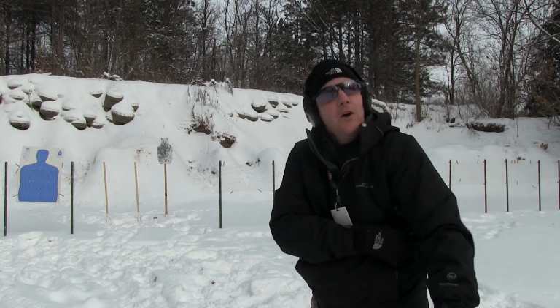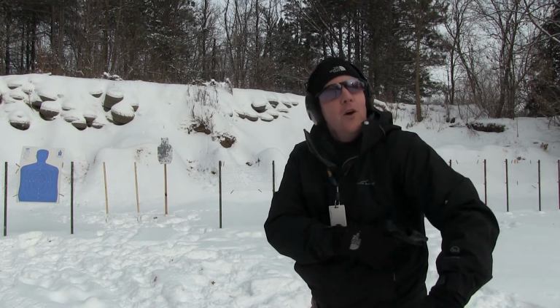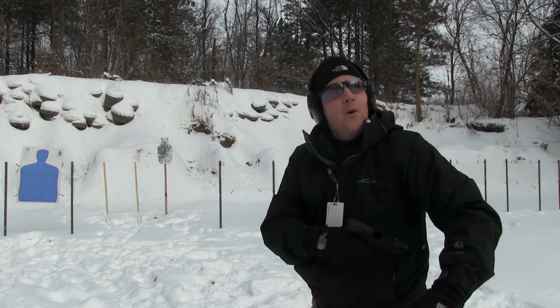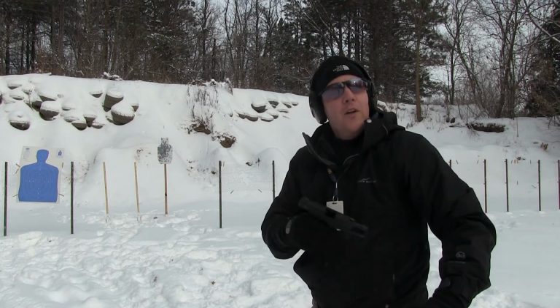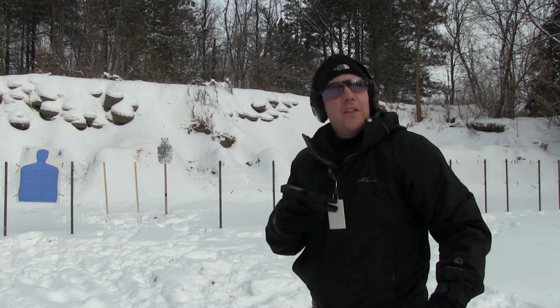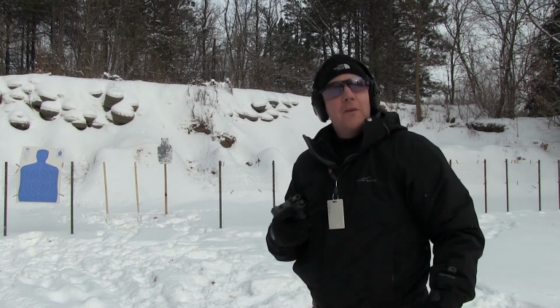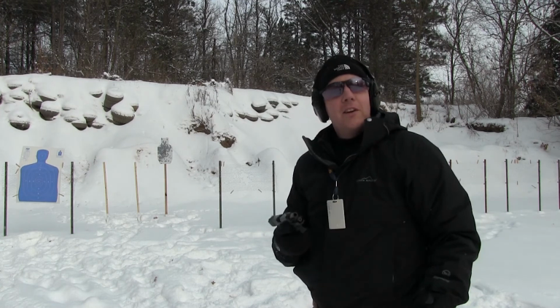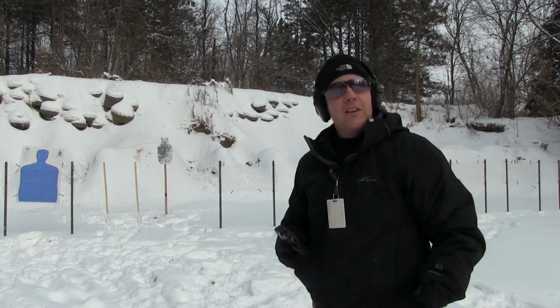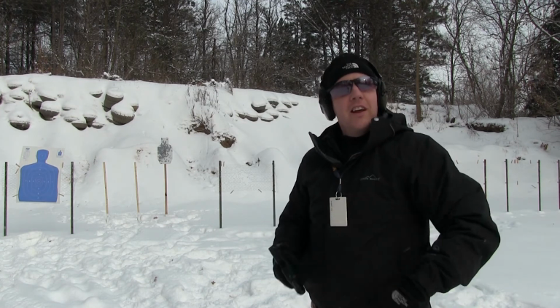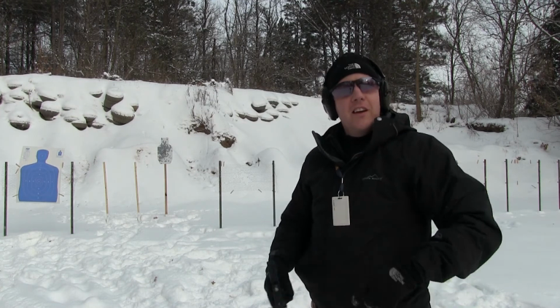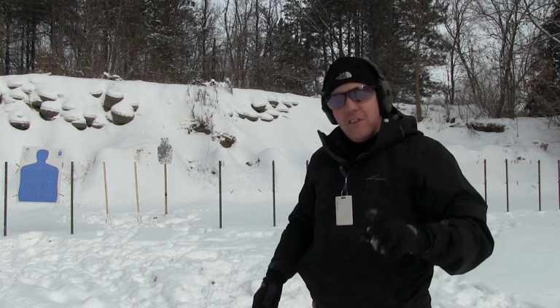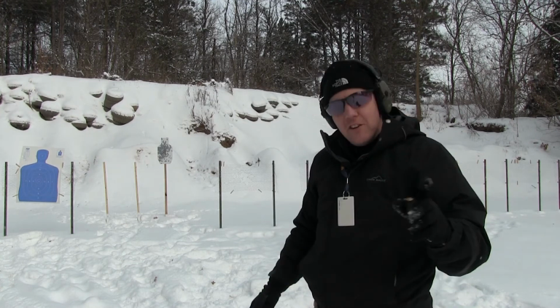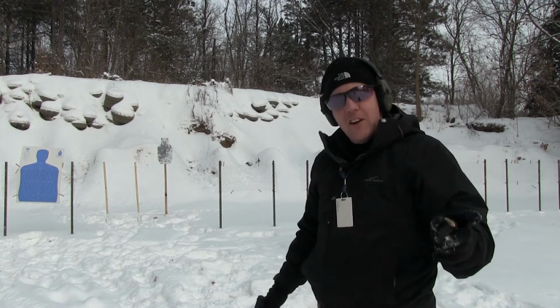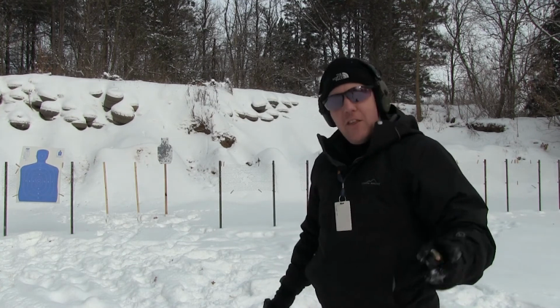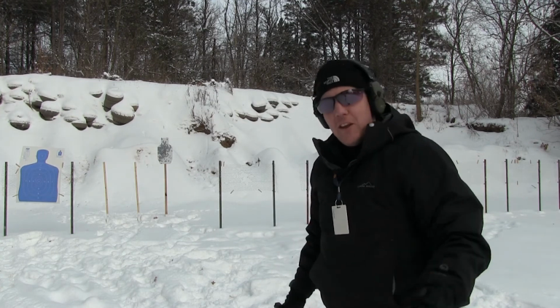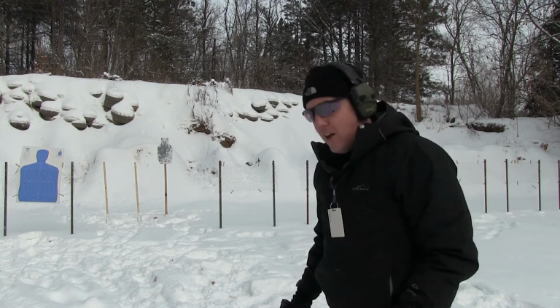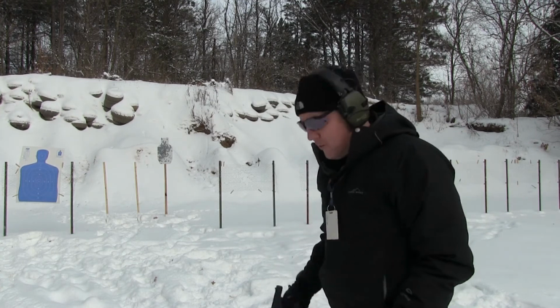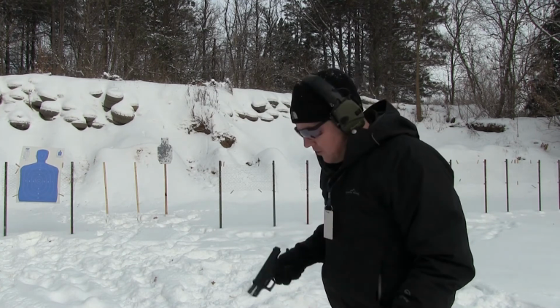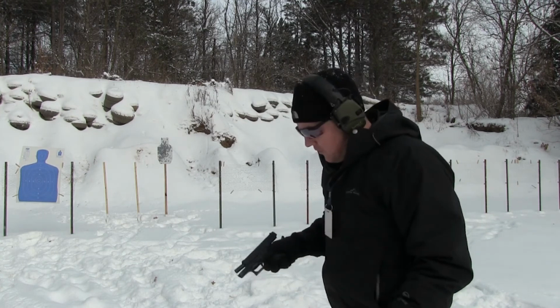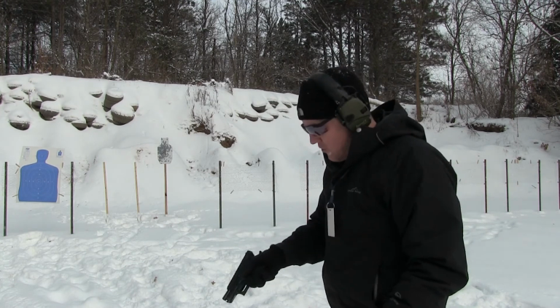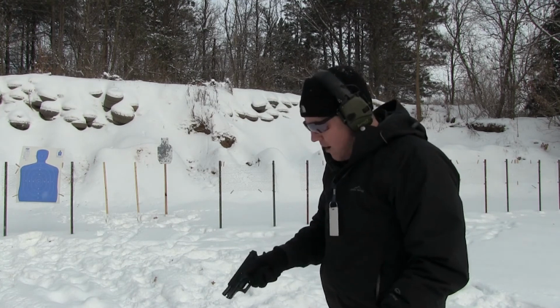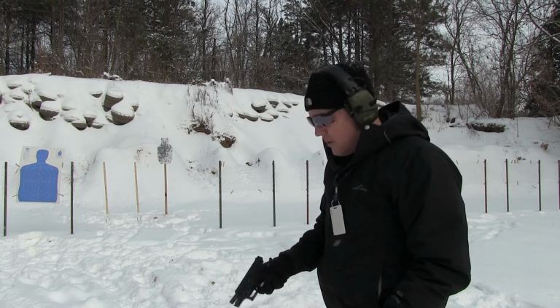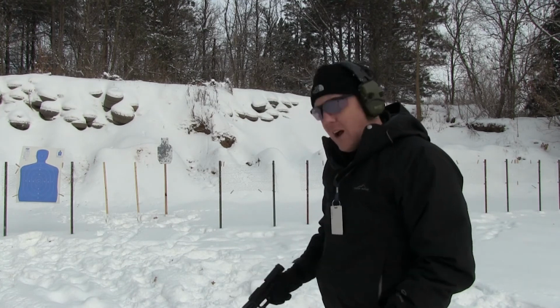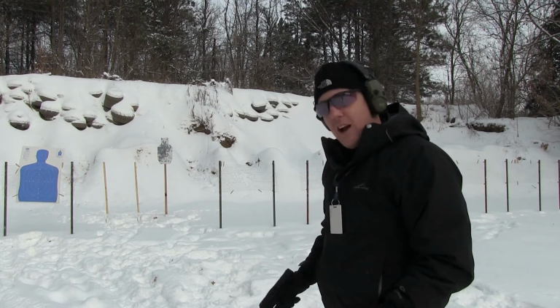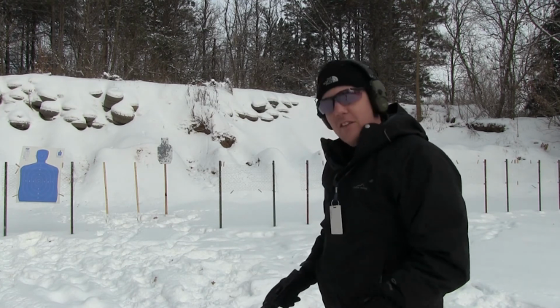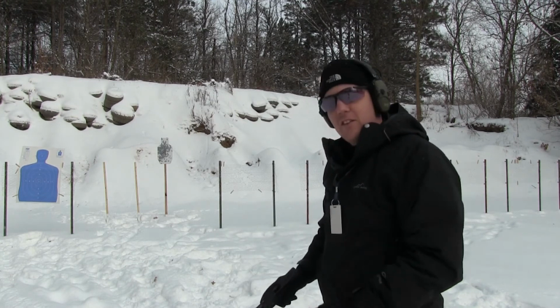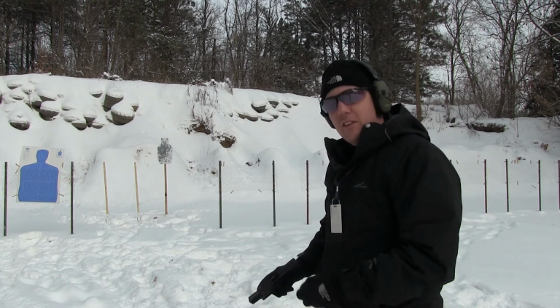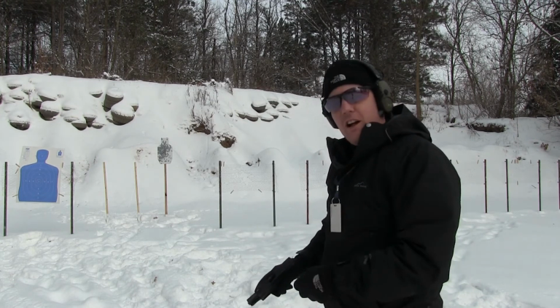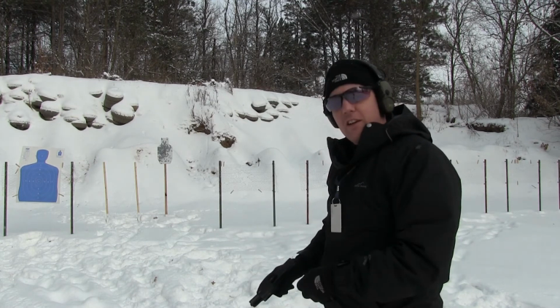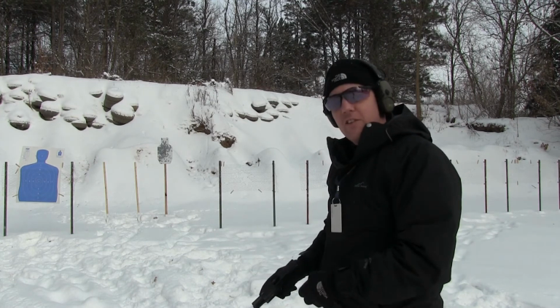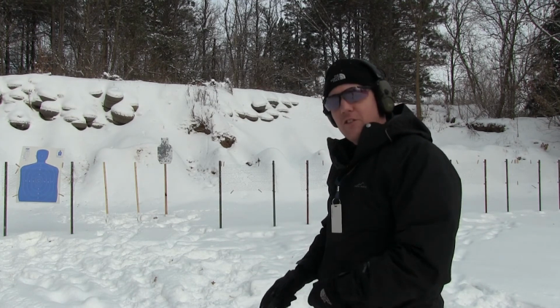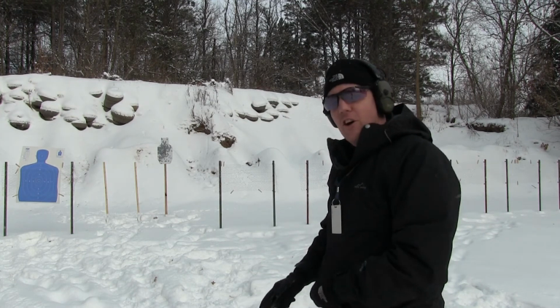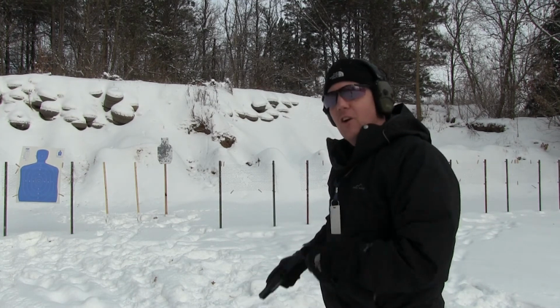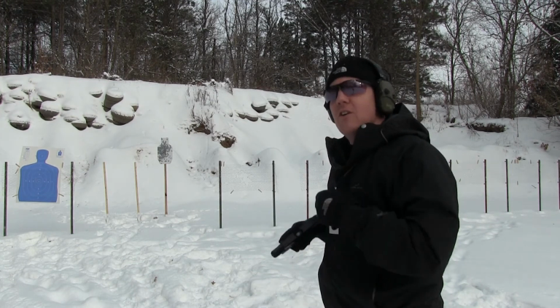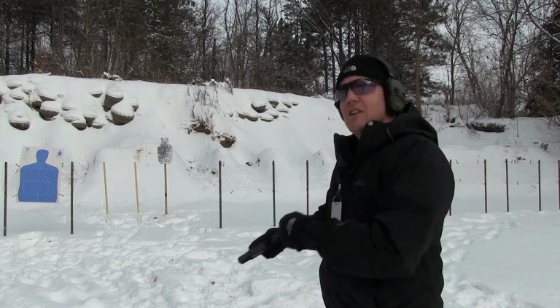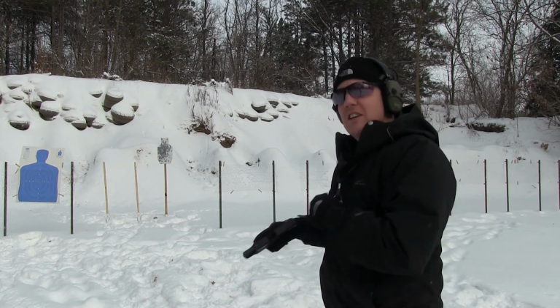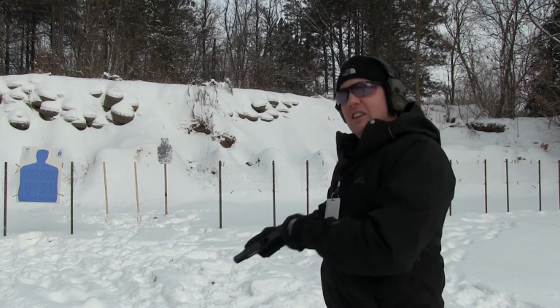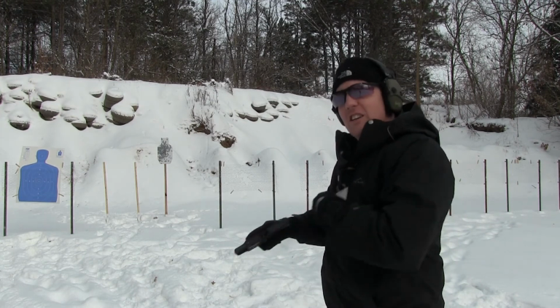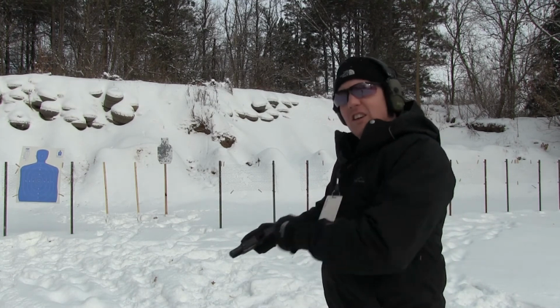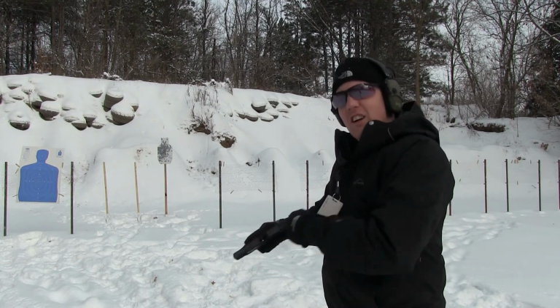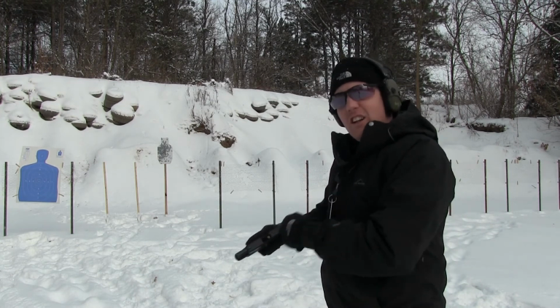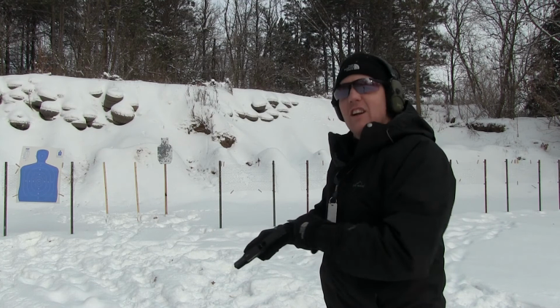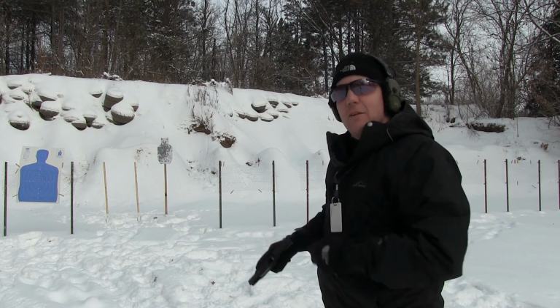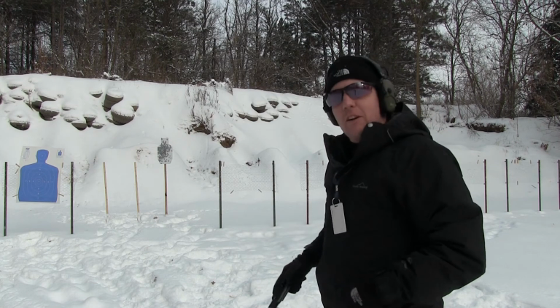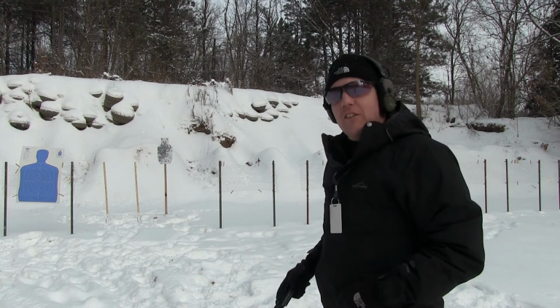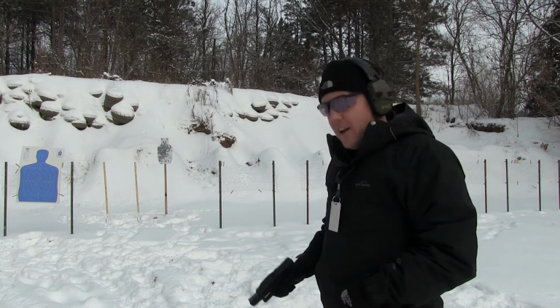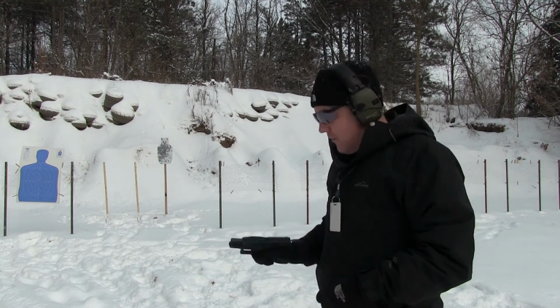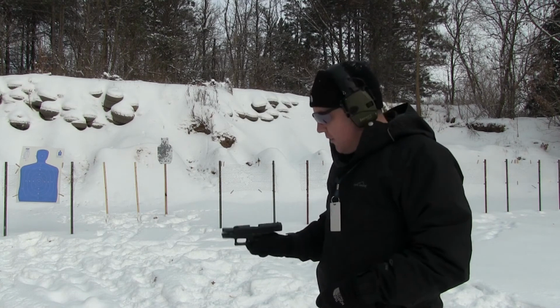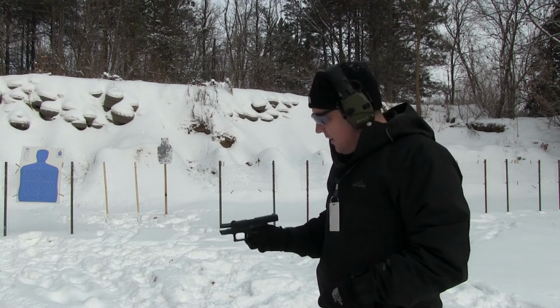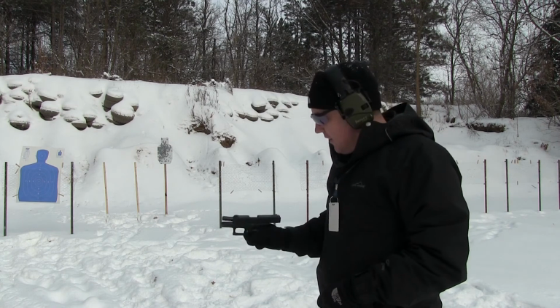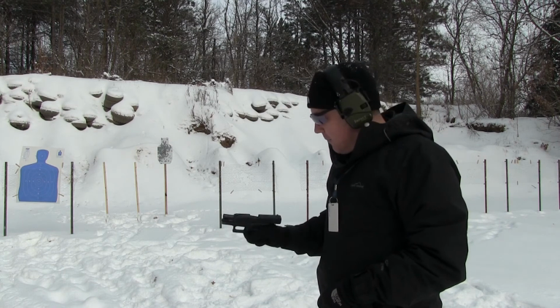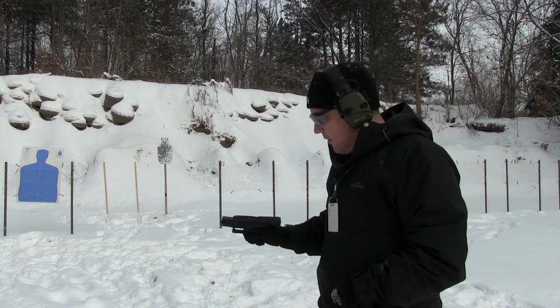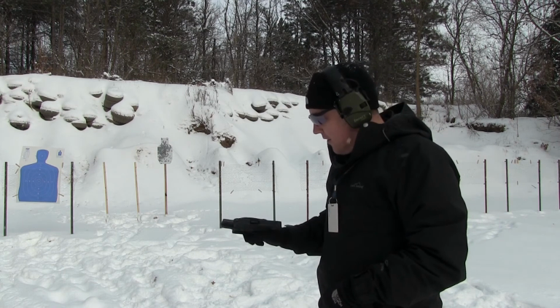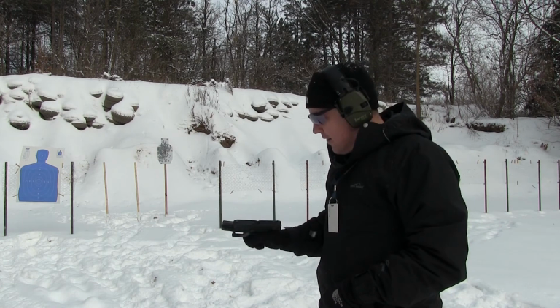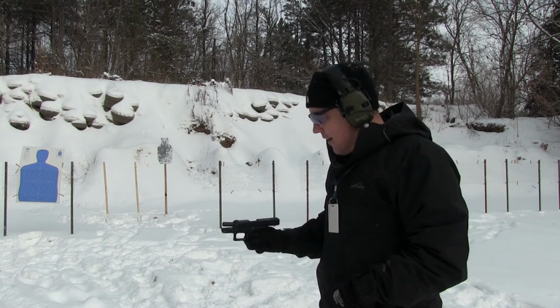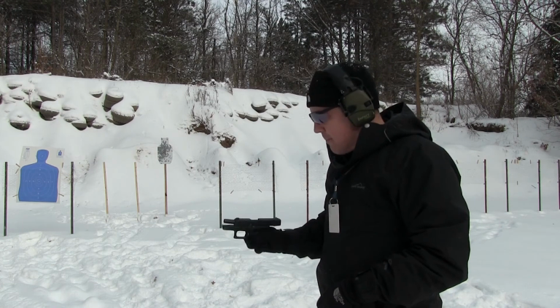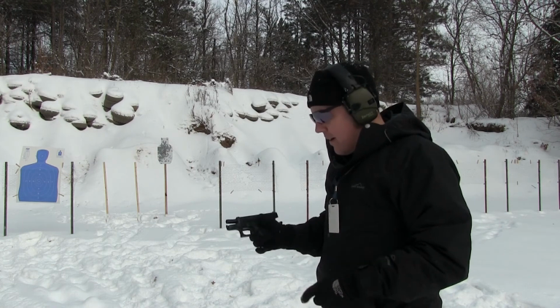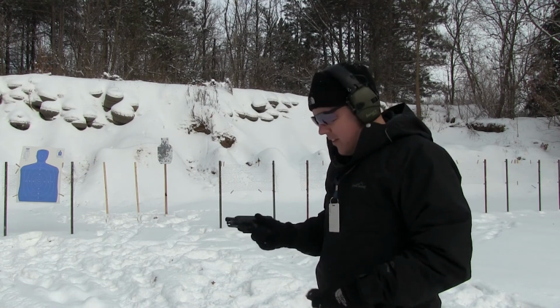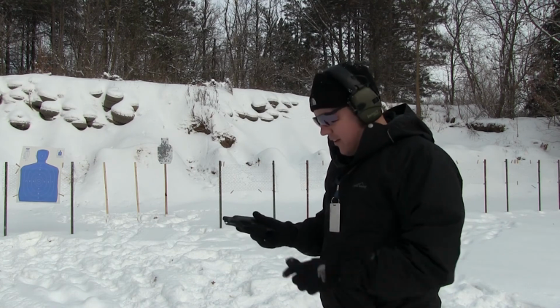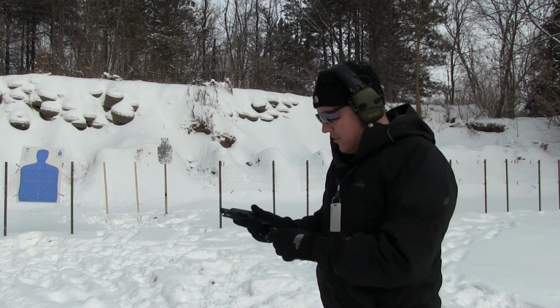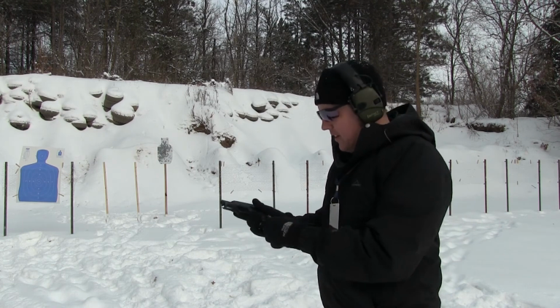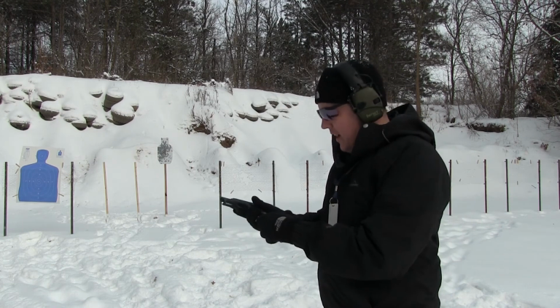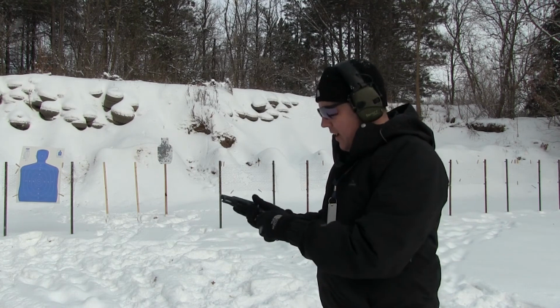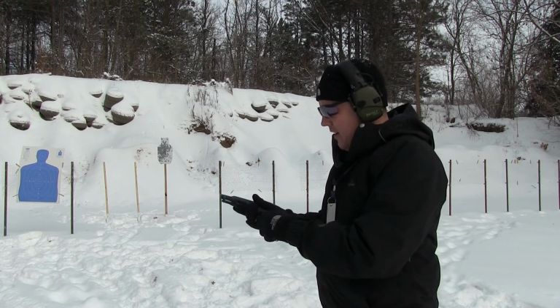So one thing we learned today, if you learned nothing else, is if you drop your Glock in the snow, clear it a bunch of times and try to get as much of that debris out of there as you can, or it simply won't go into battery.